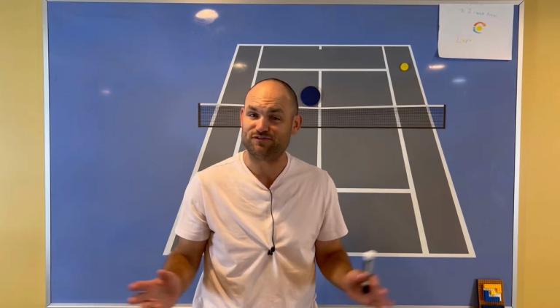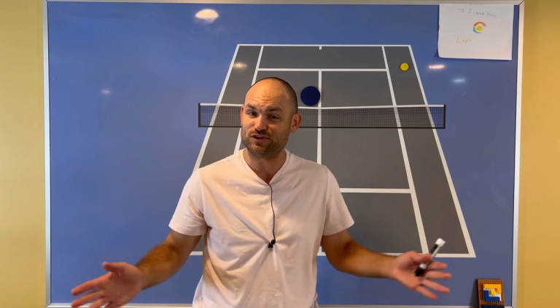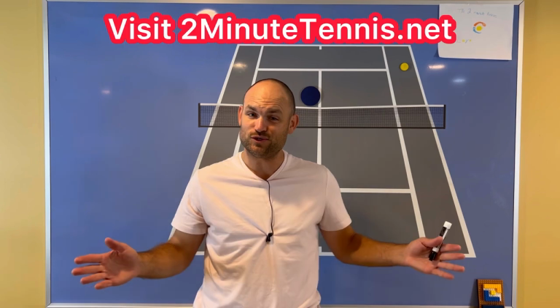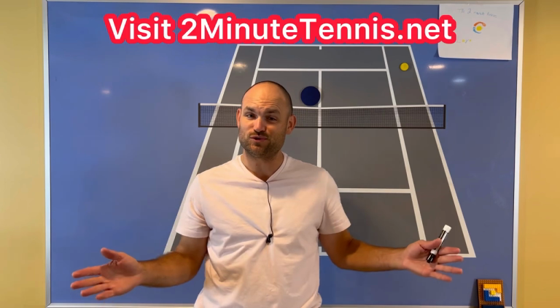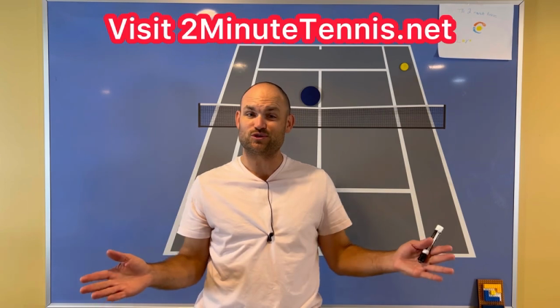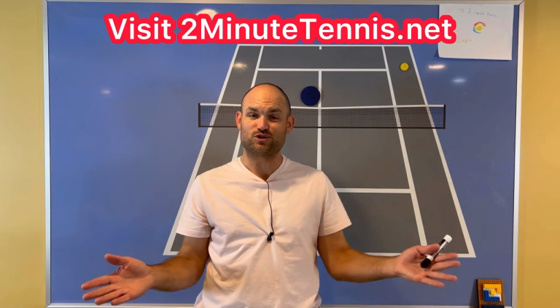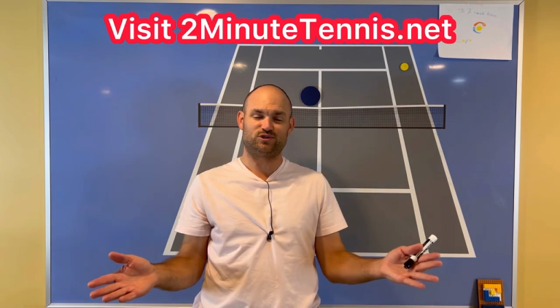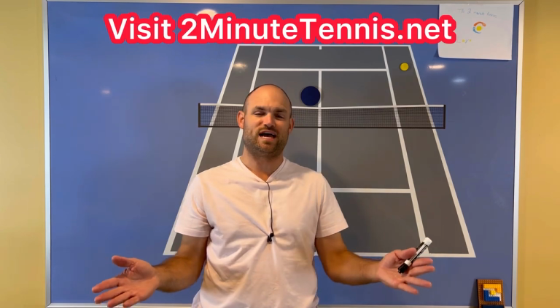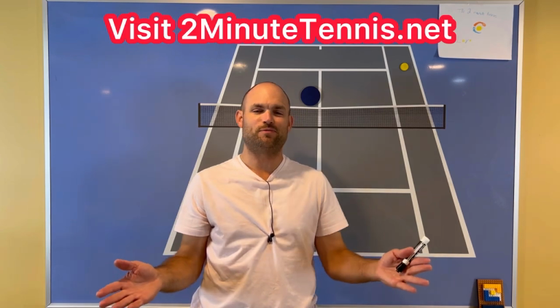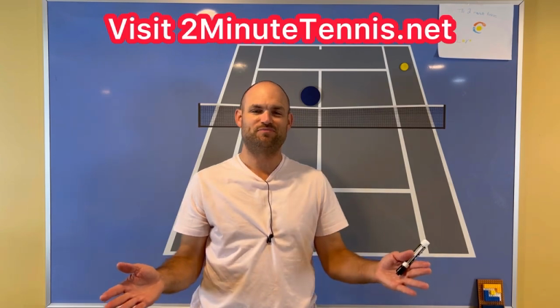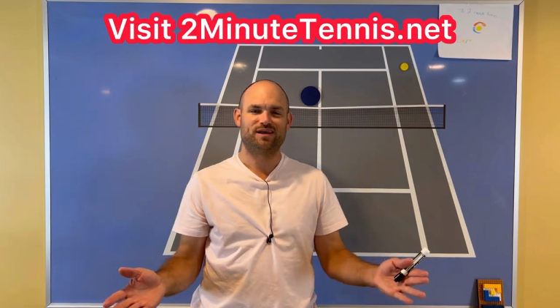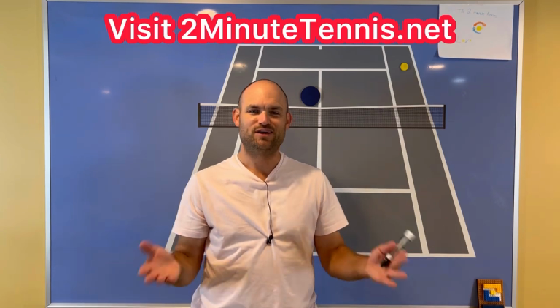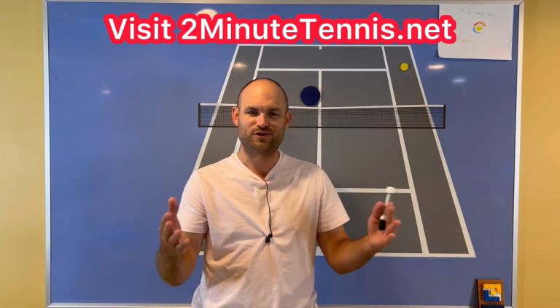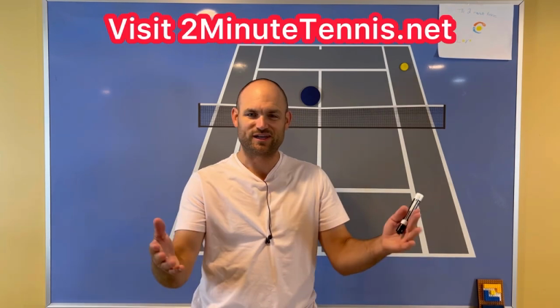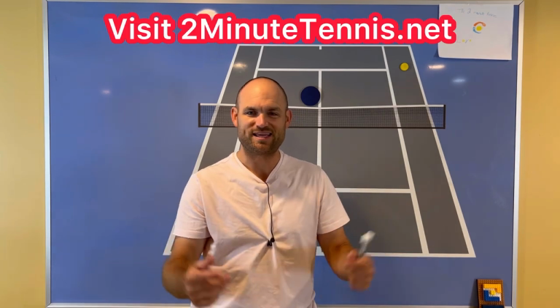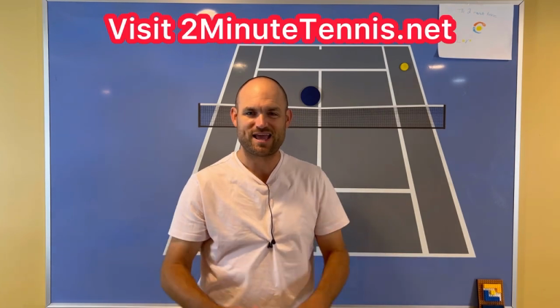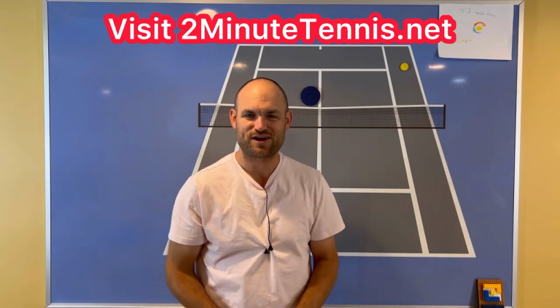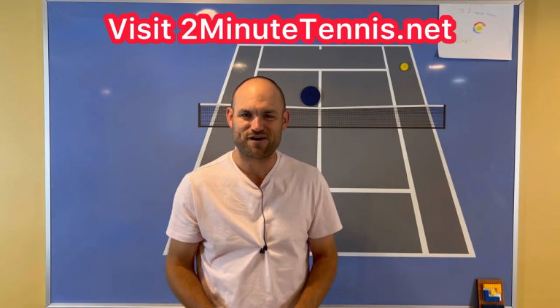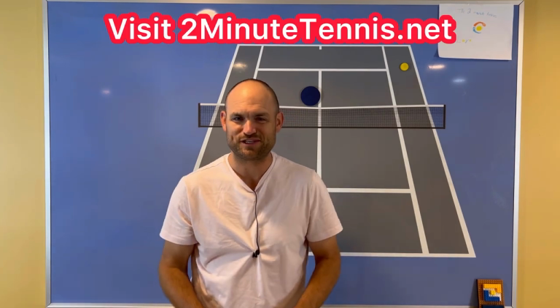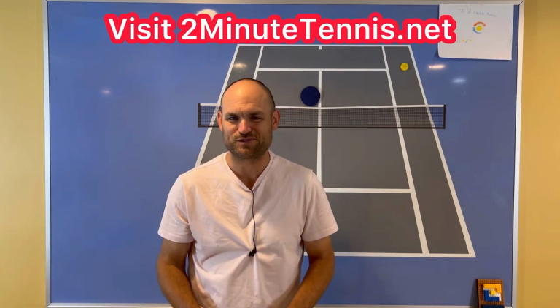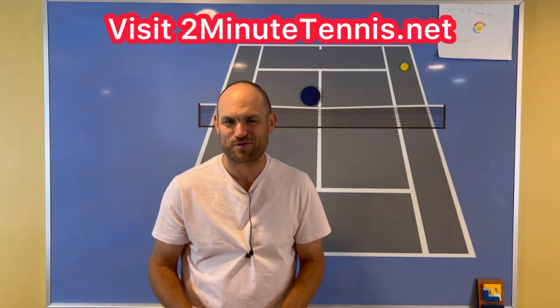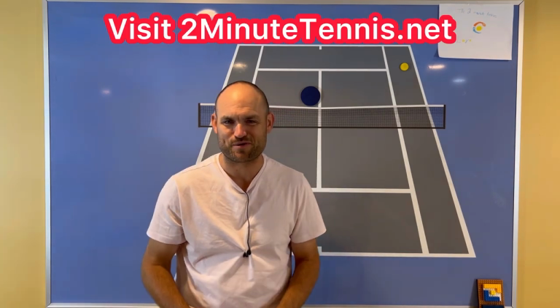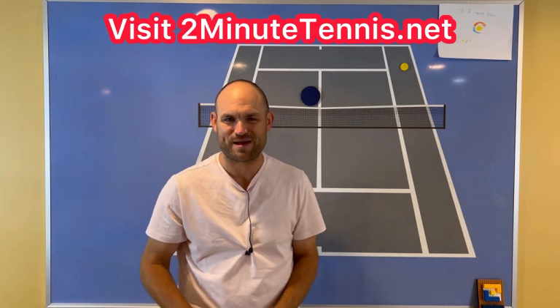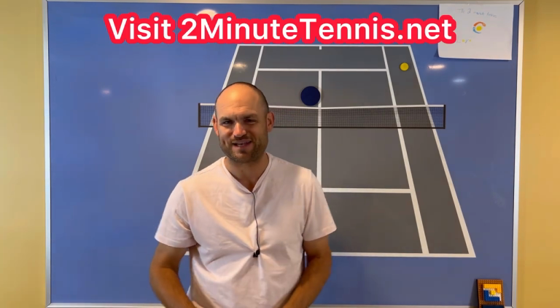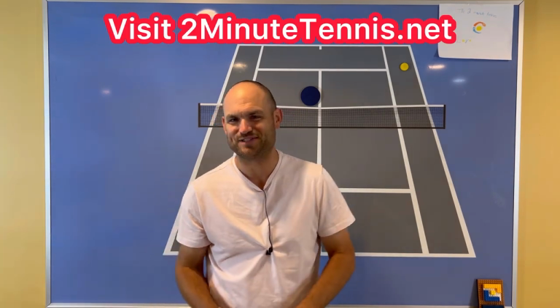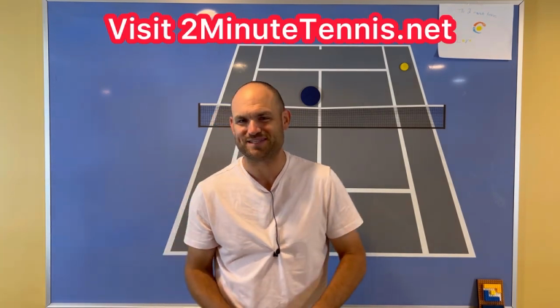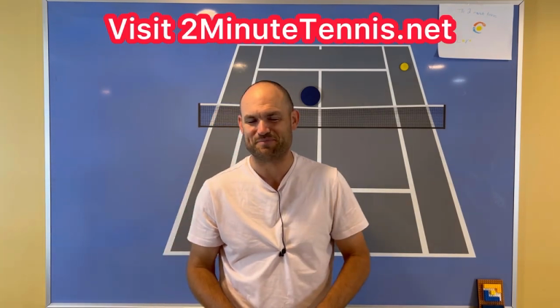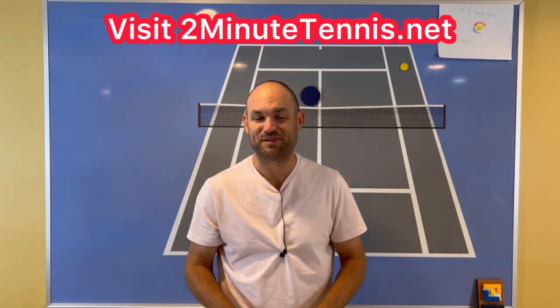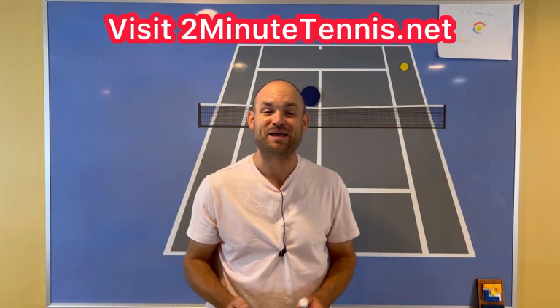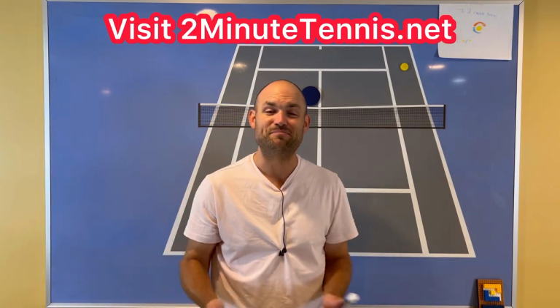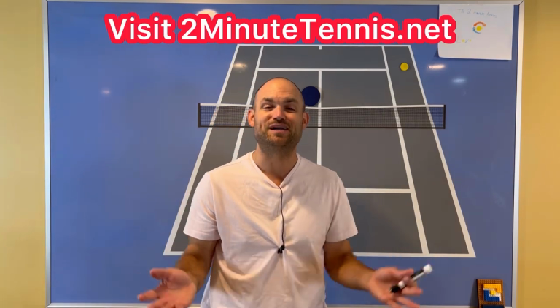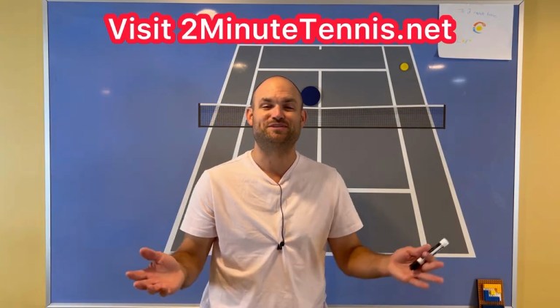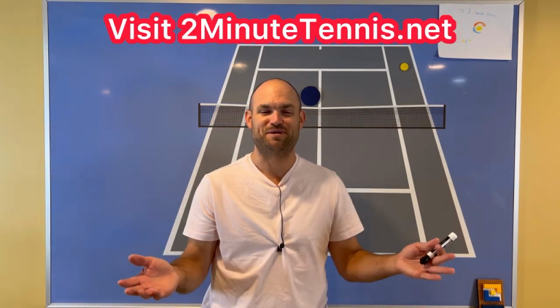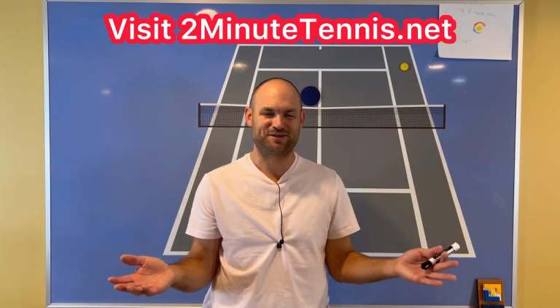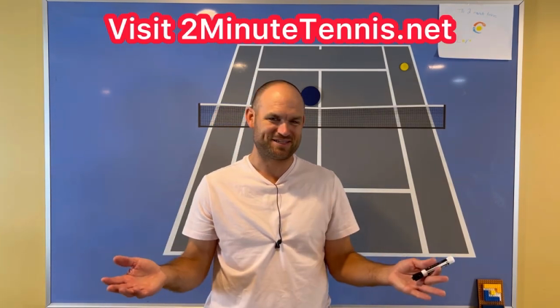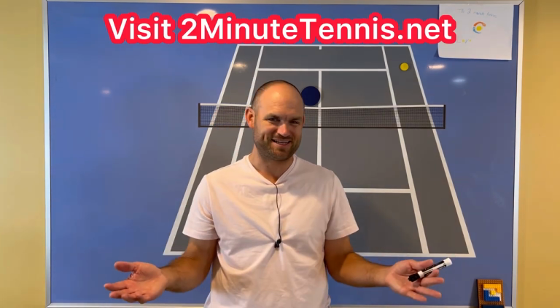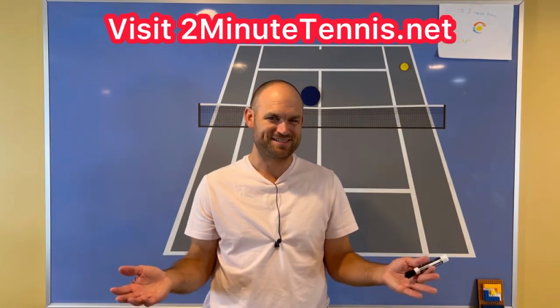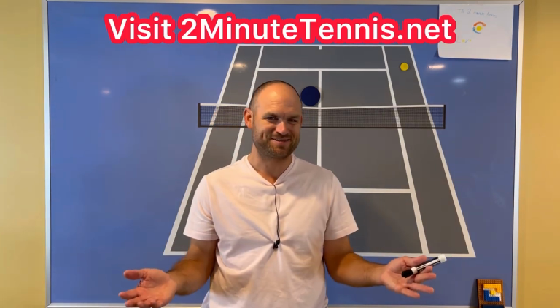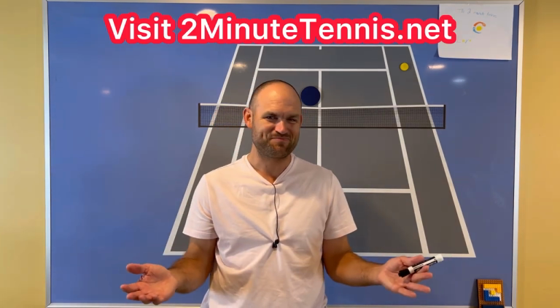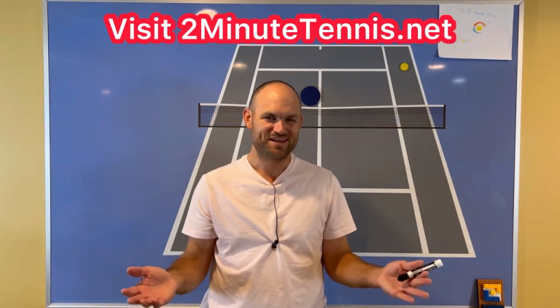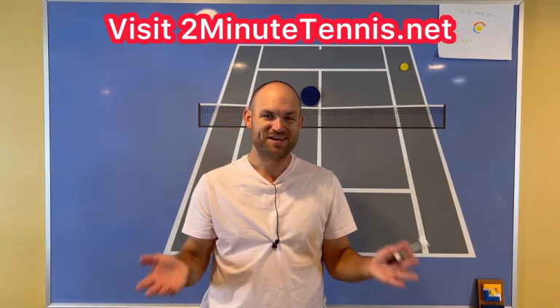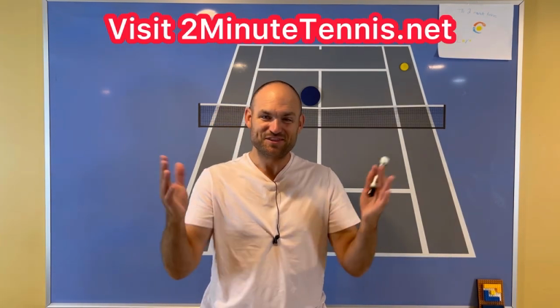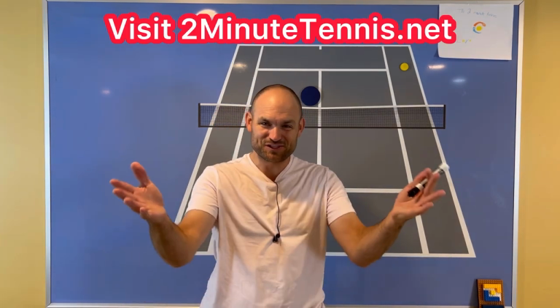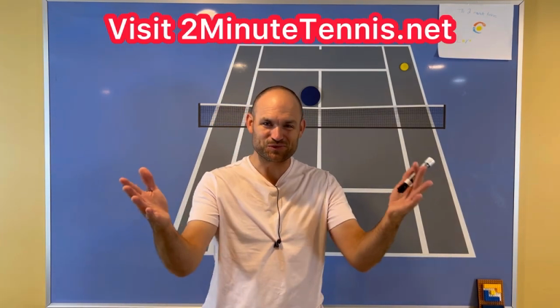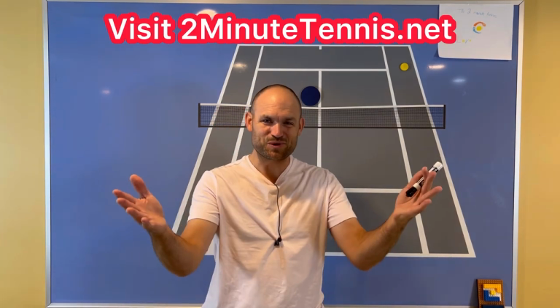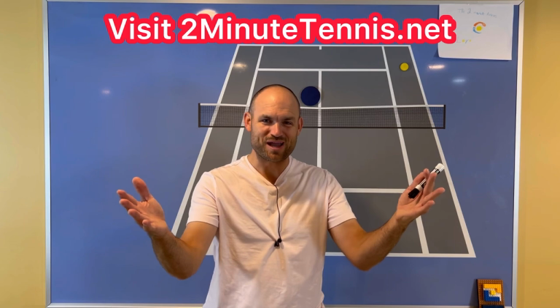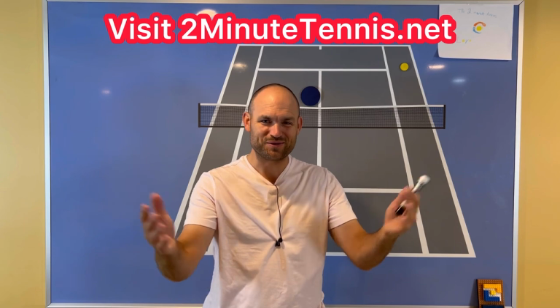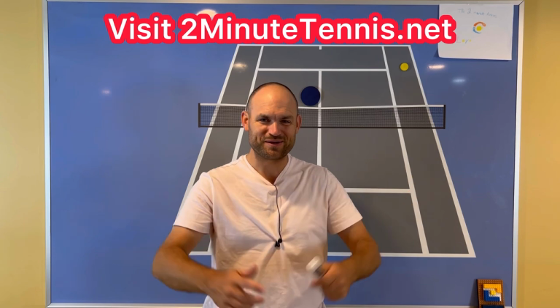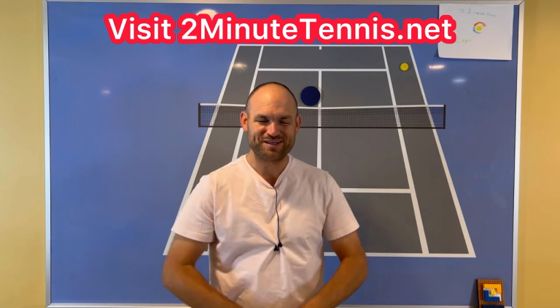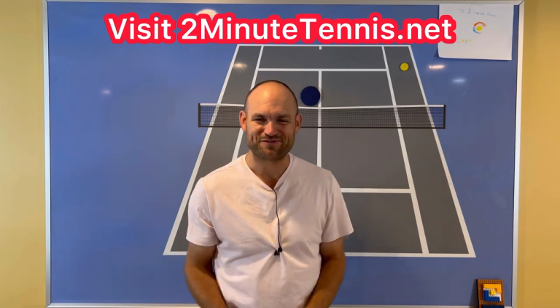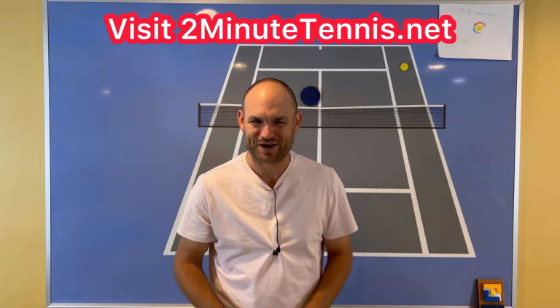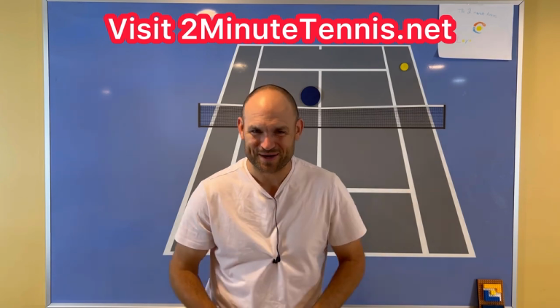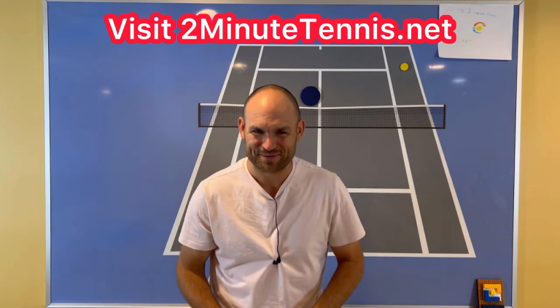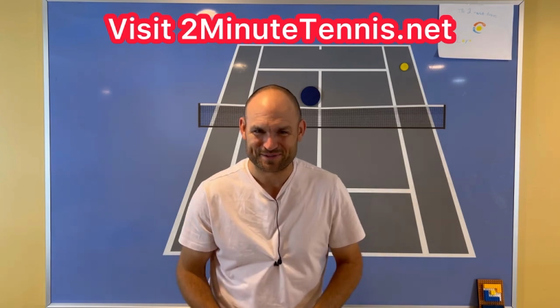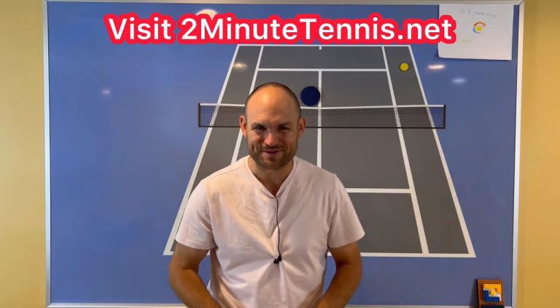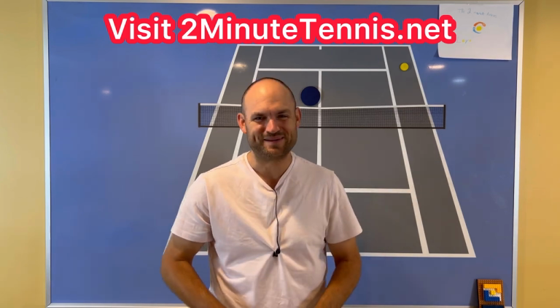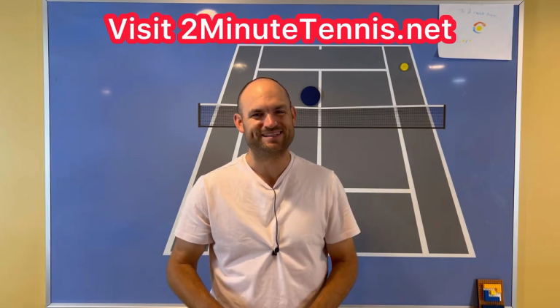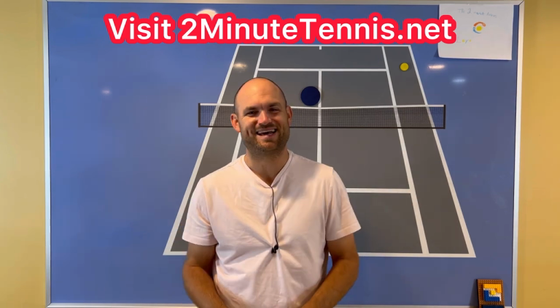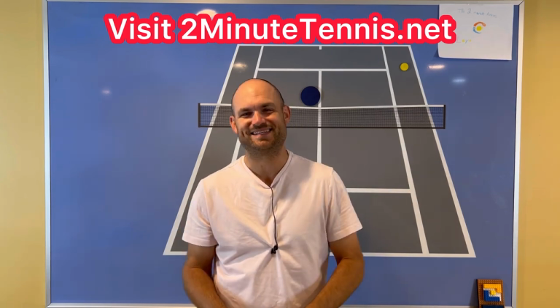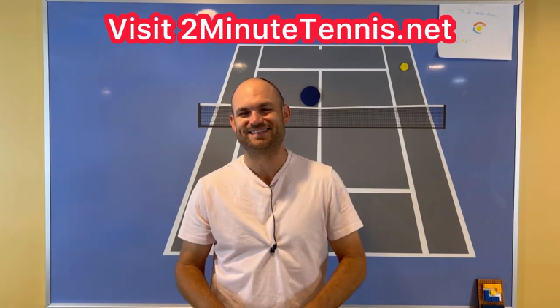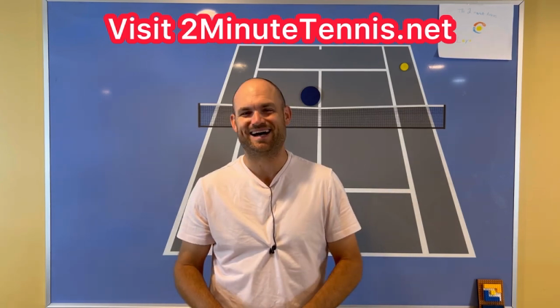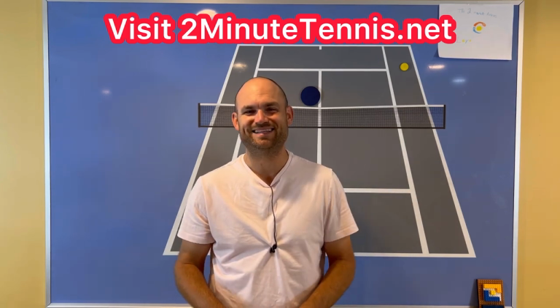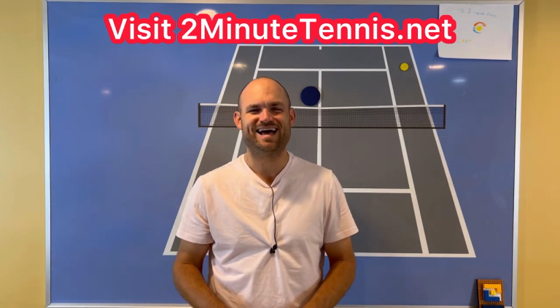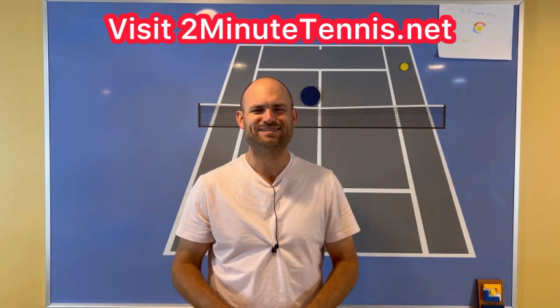And if you do, there's no doubt — you're going to gain confidence, win more matches, and play much better tennis. This is Ryan Reedy from 2MinuteTennis.net.